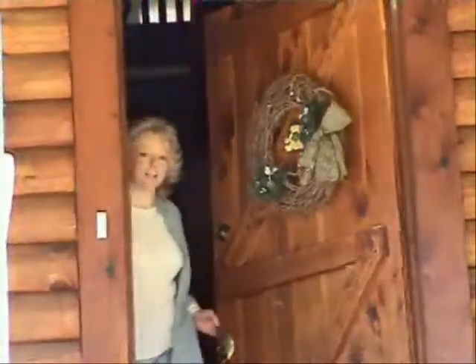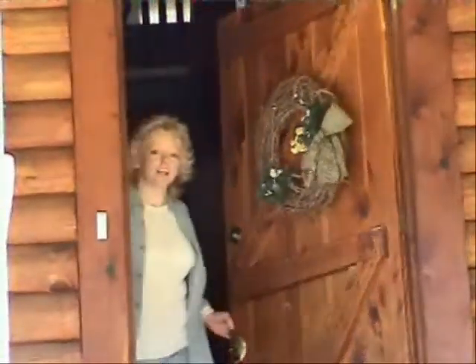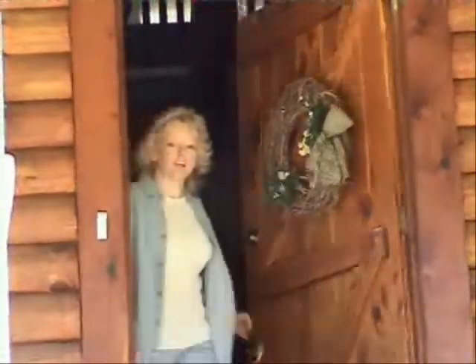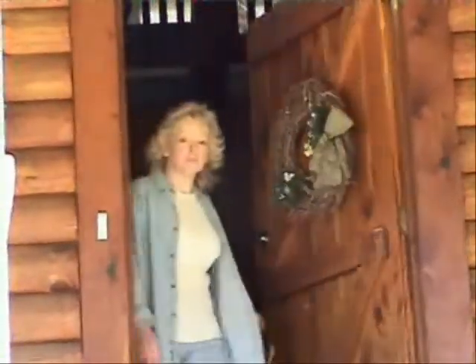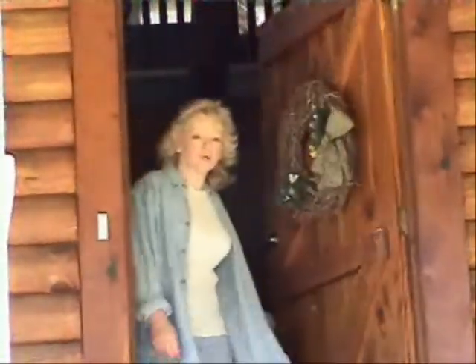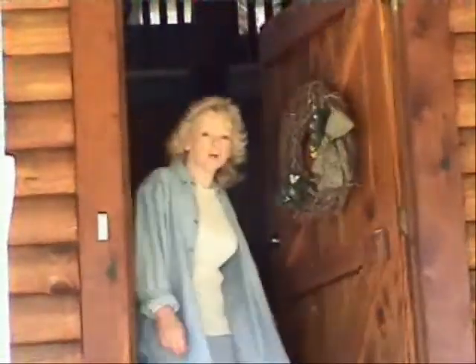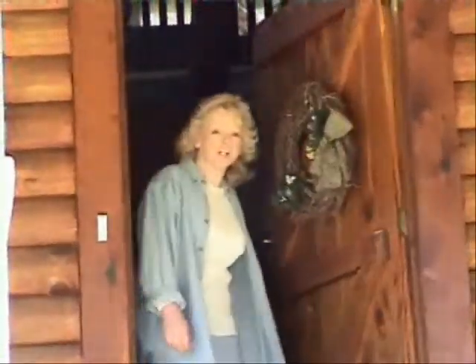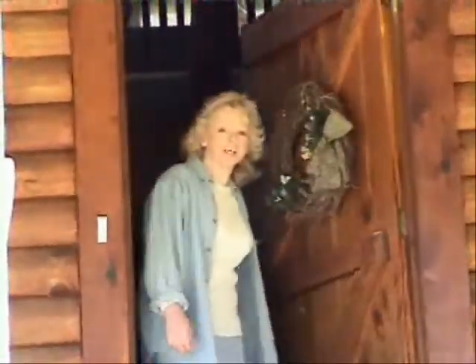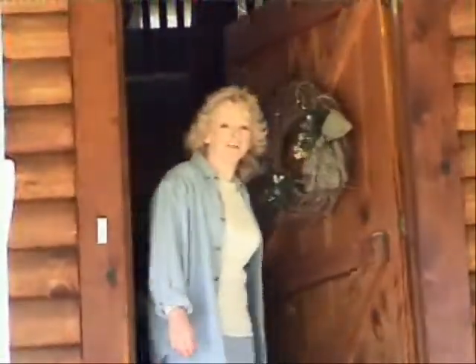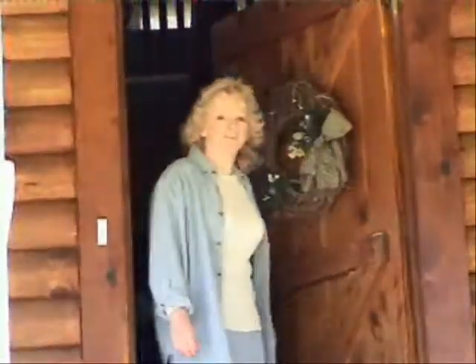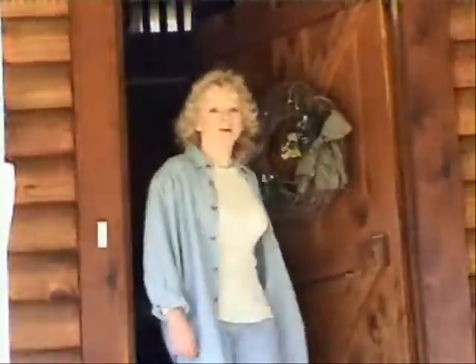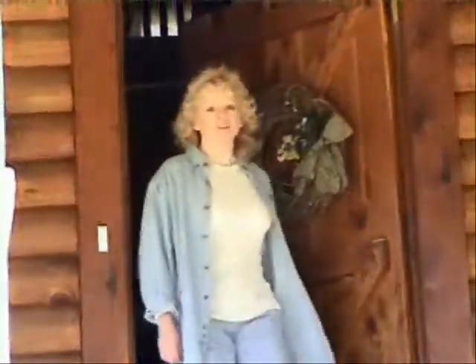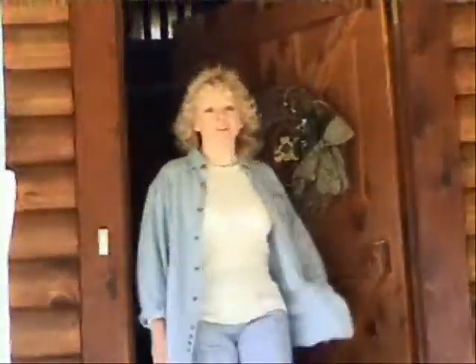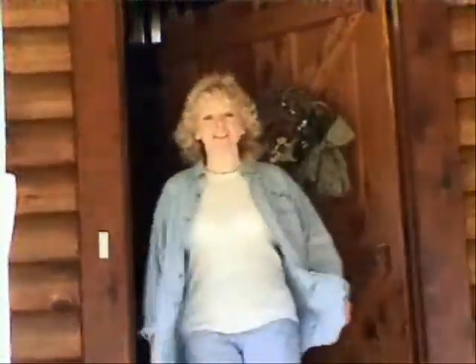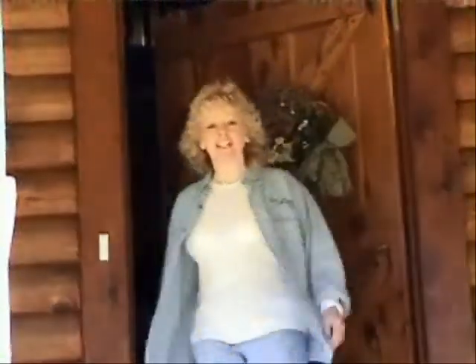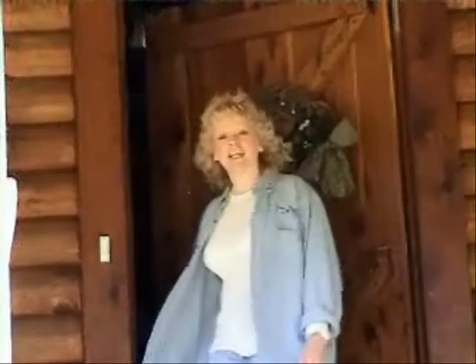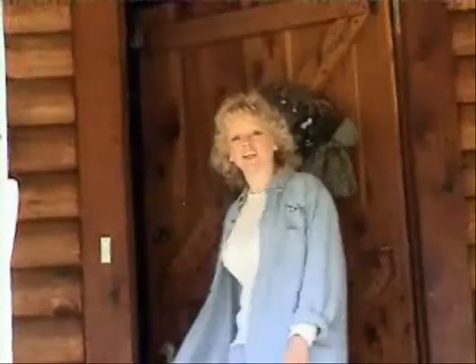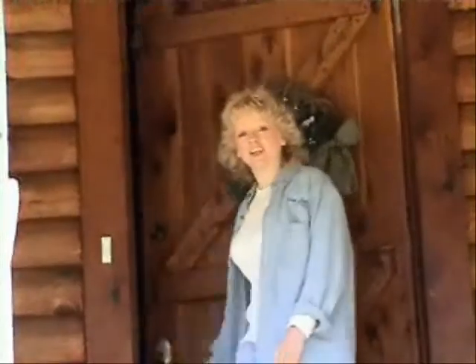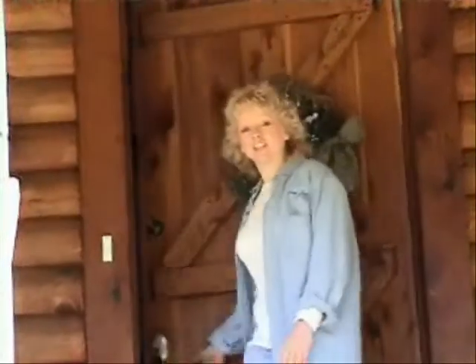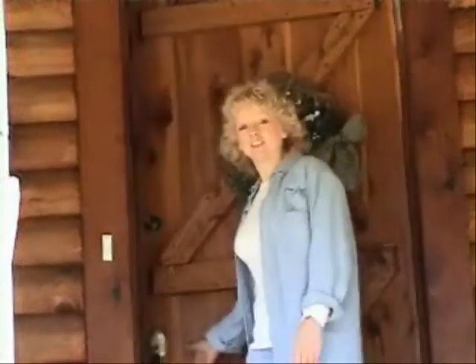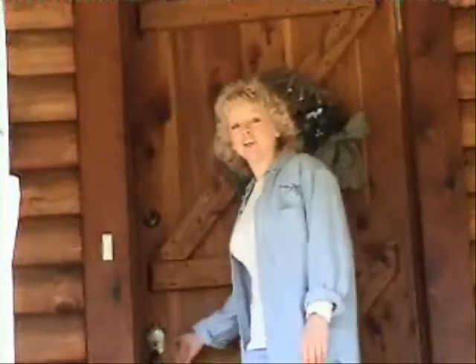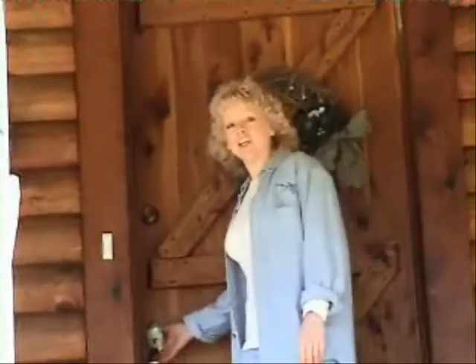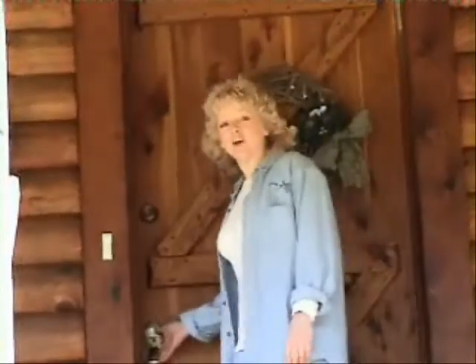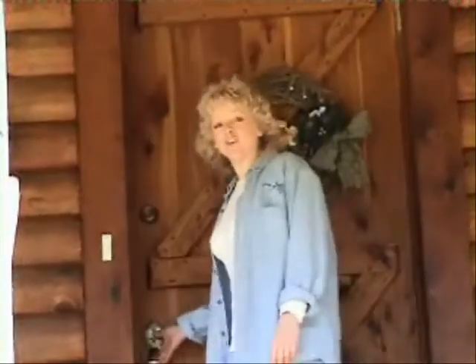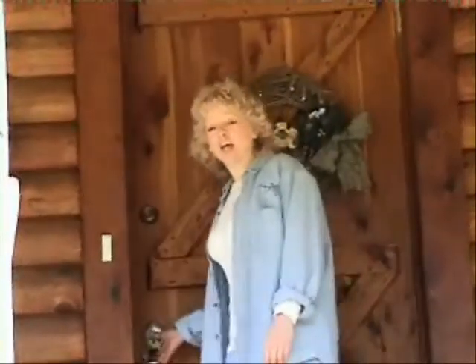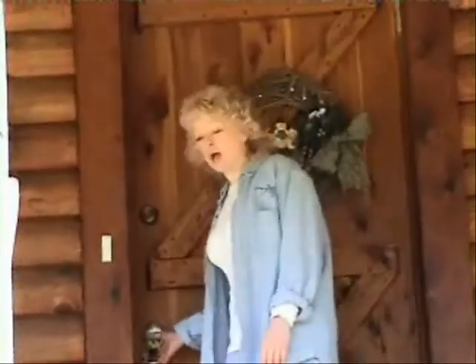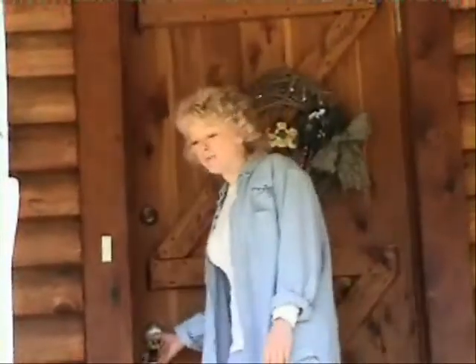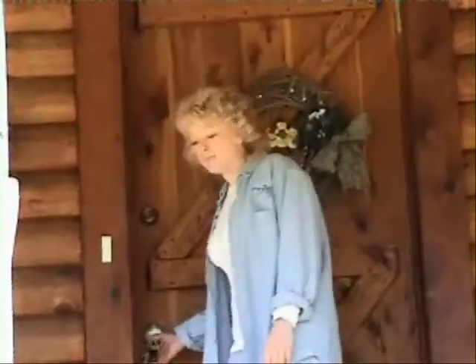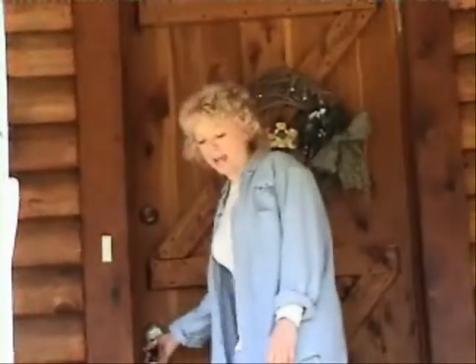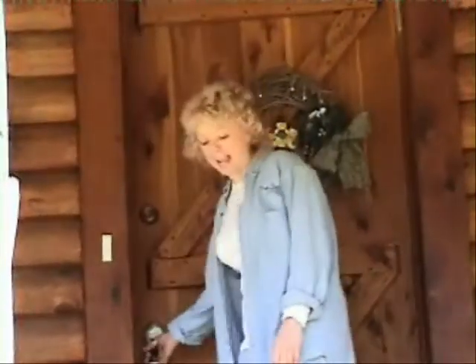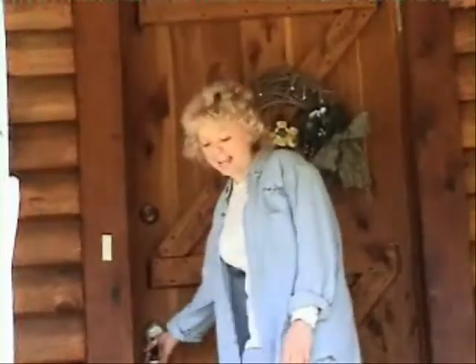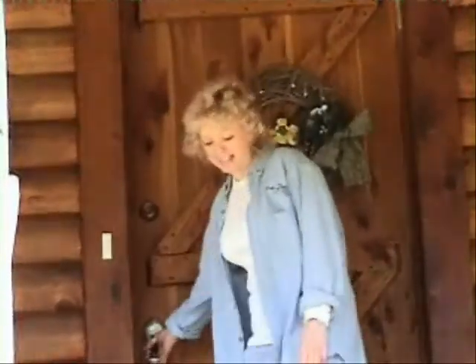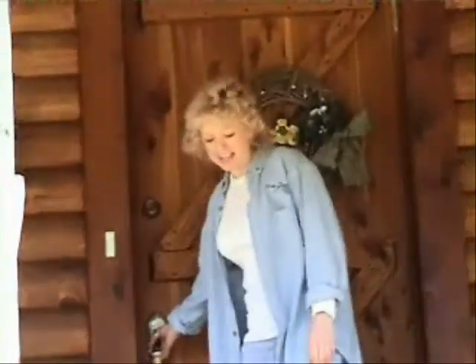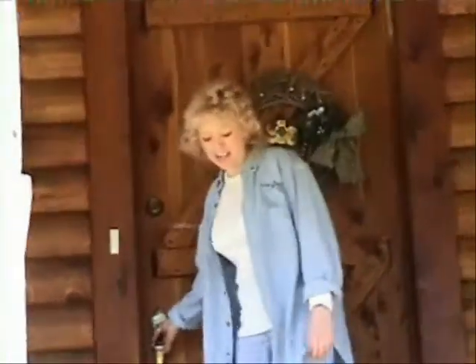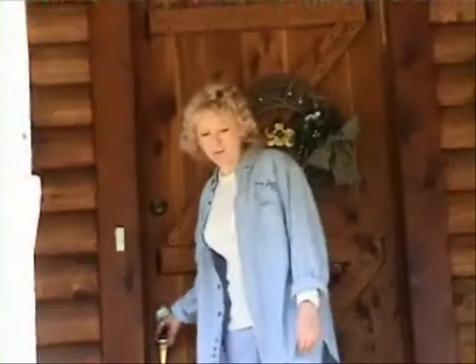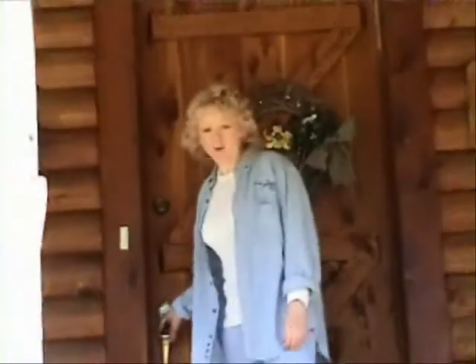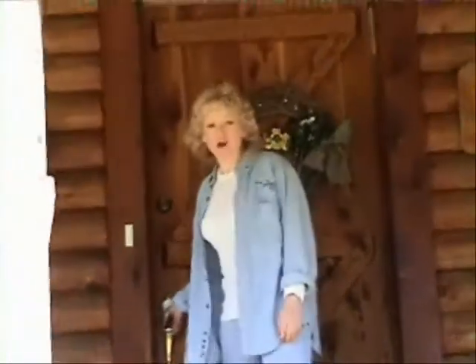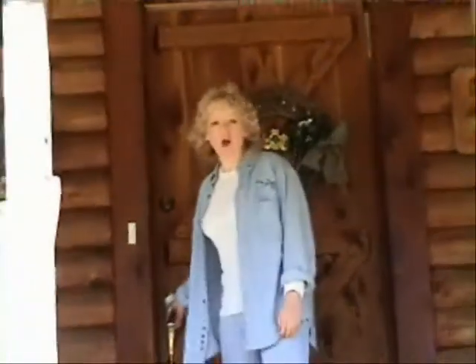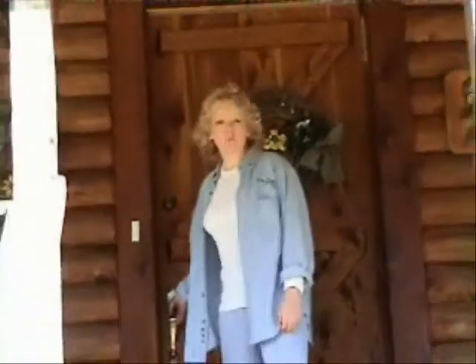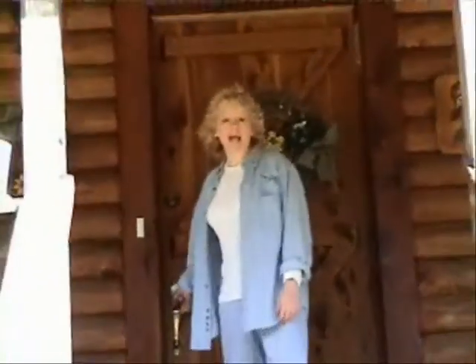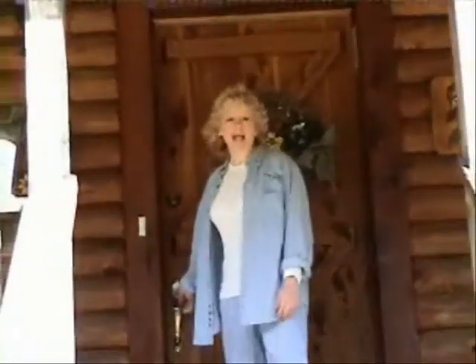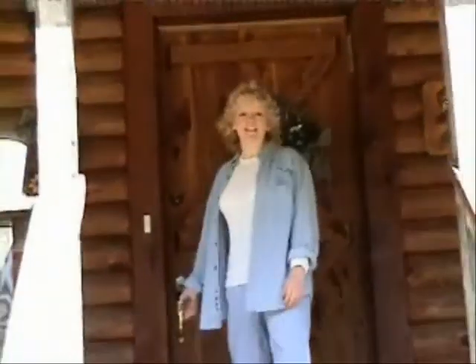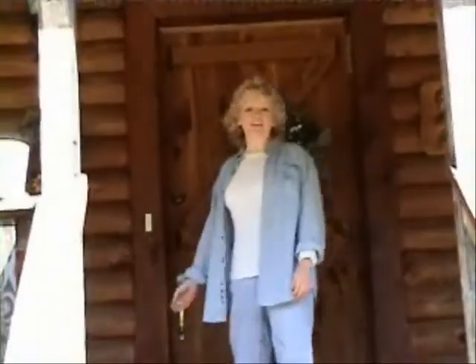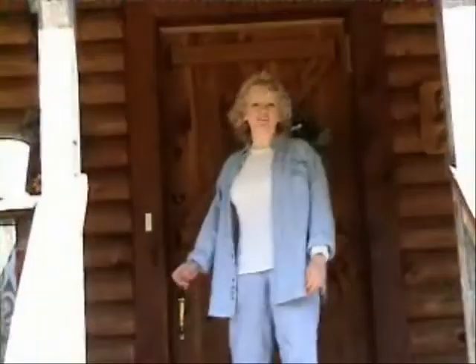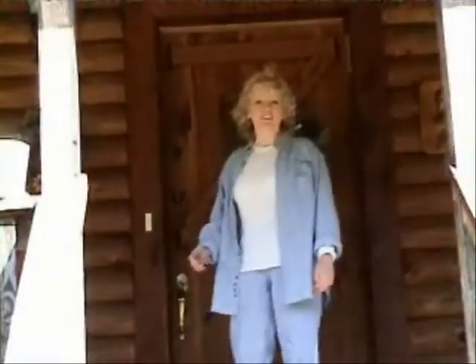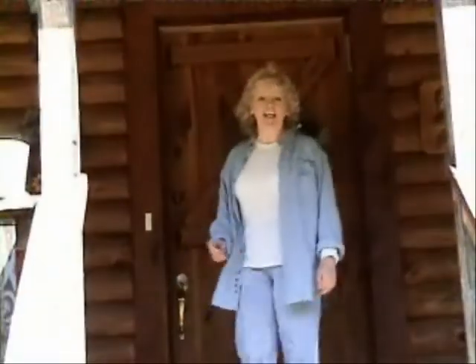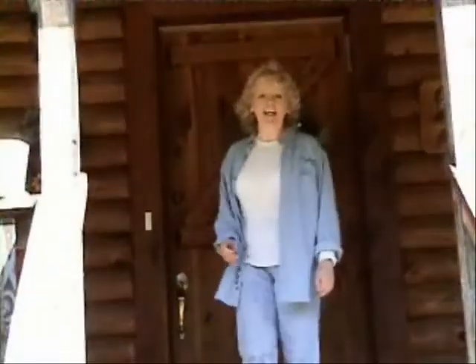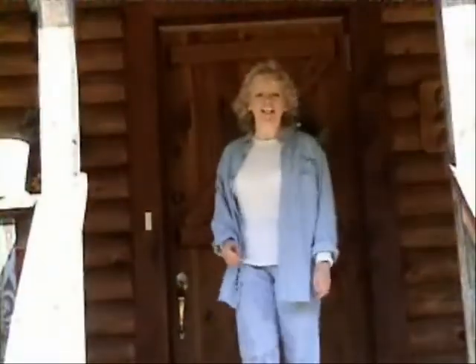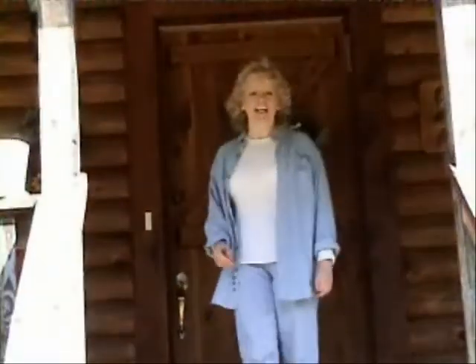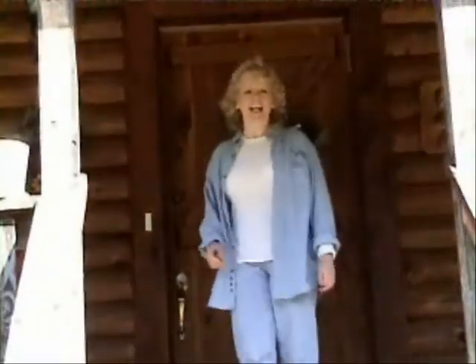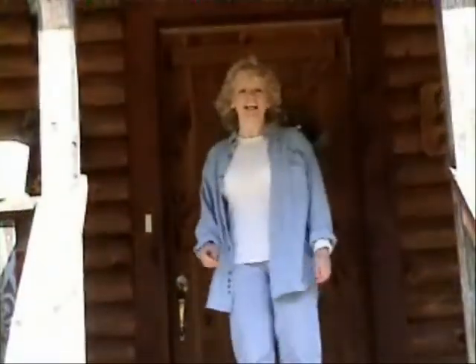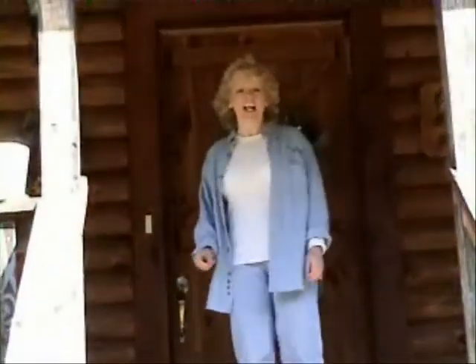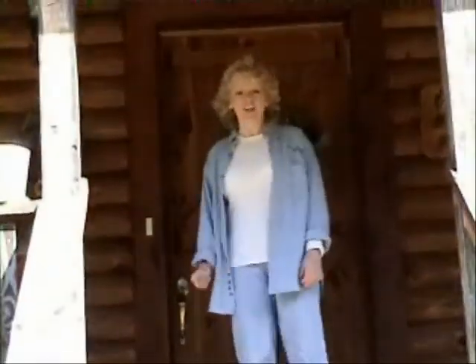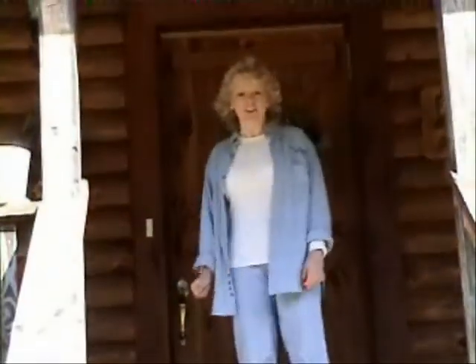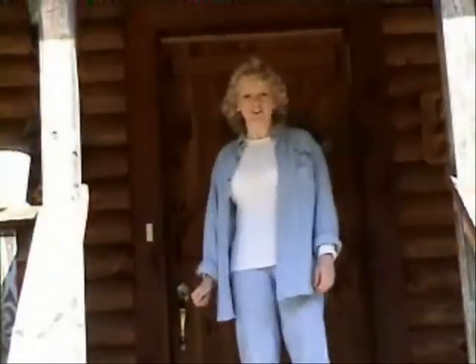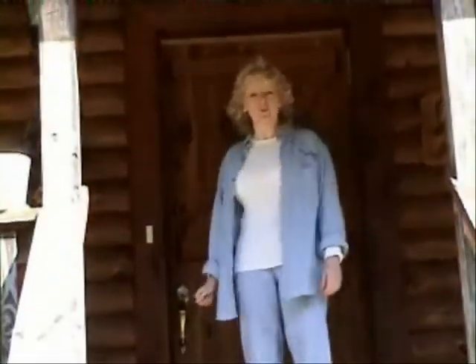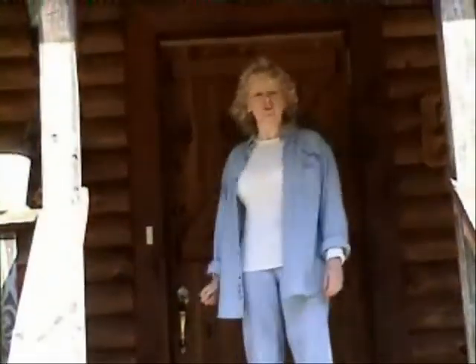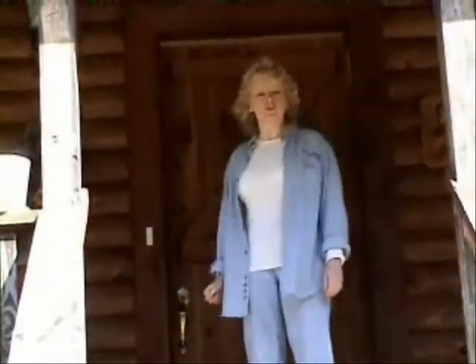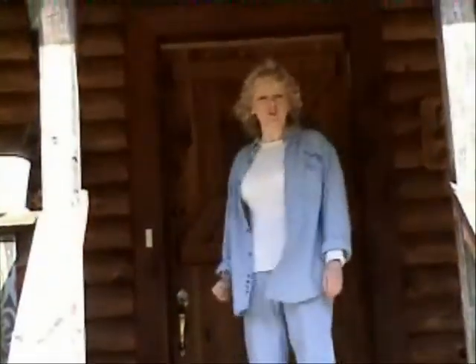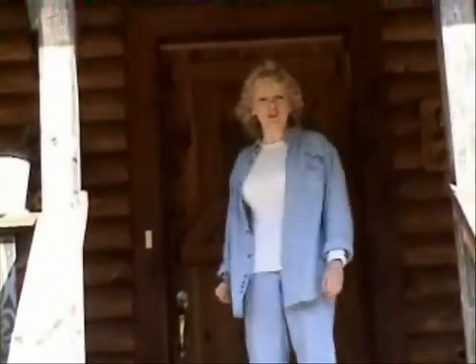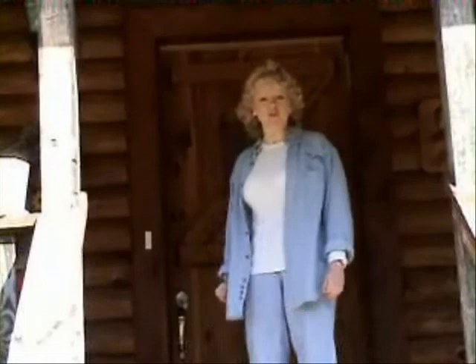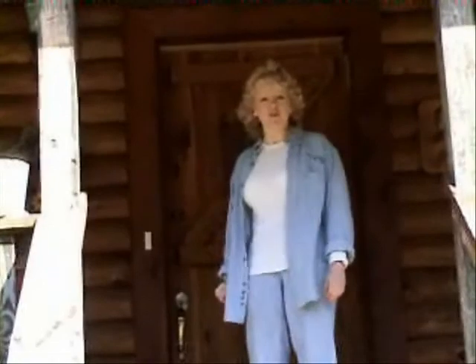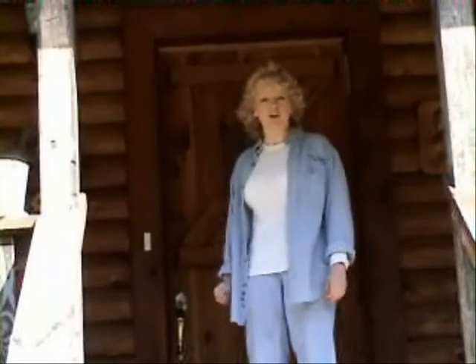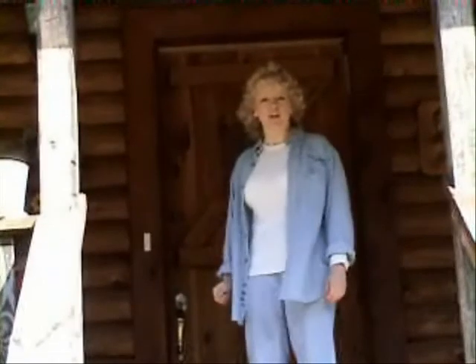Good morning! Welcome to Sinking Creek Studios. I'm Pat, and we're all packed up today and headed out to do some field work.